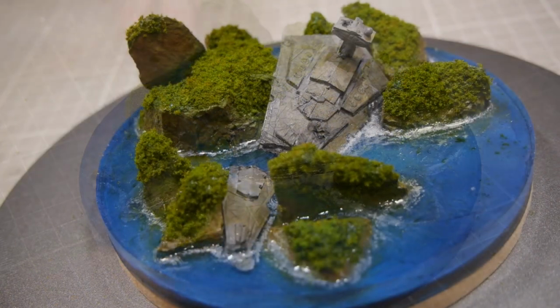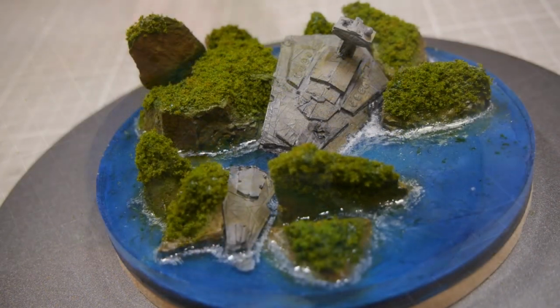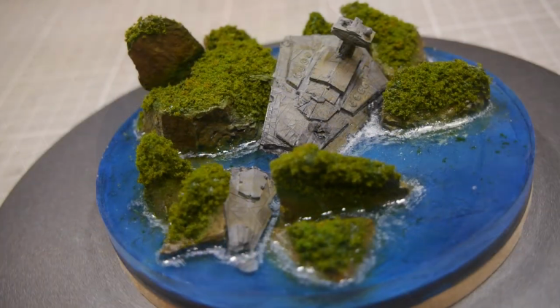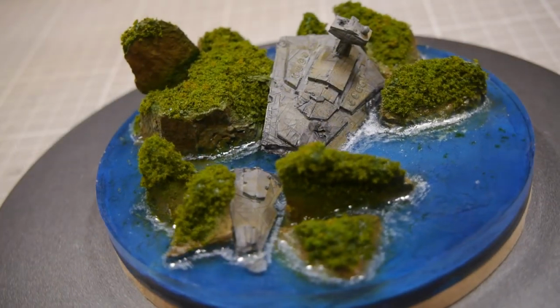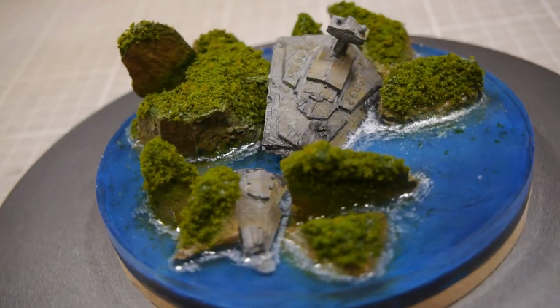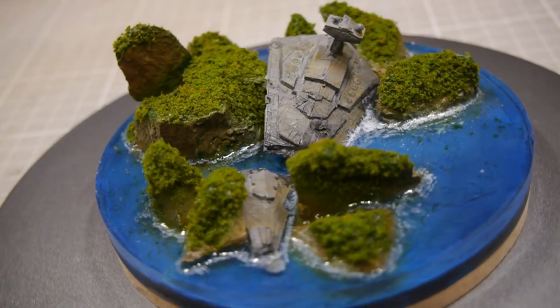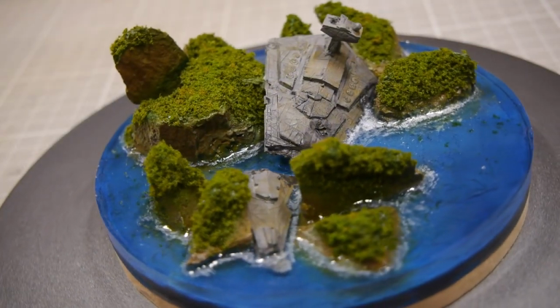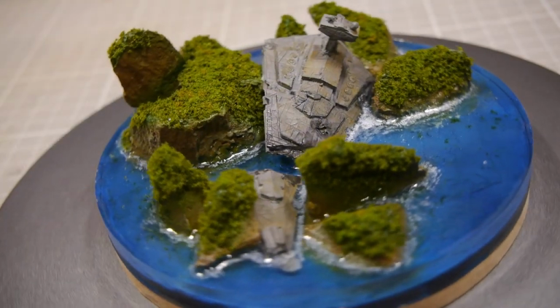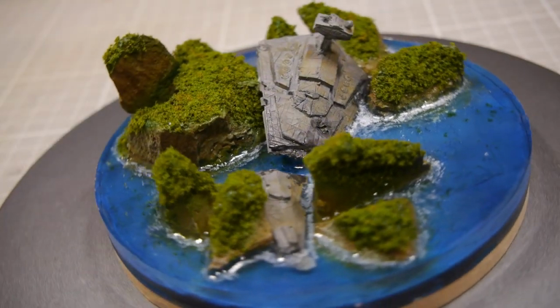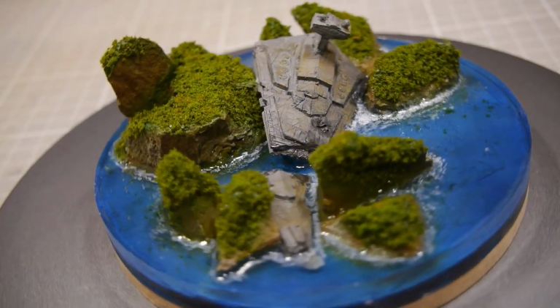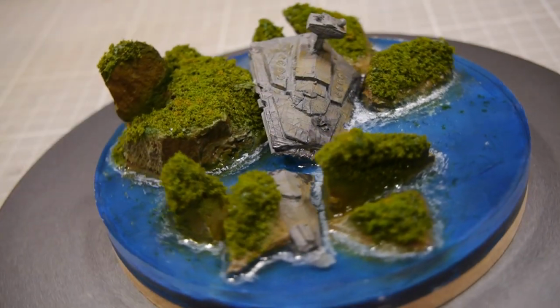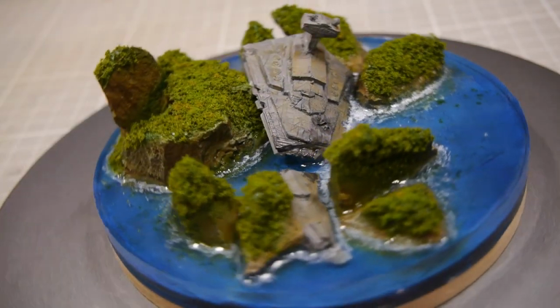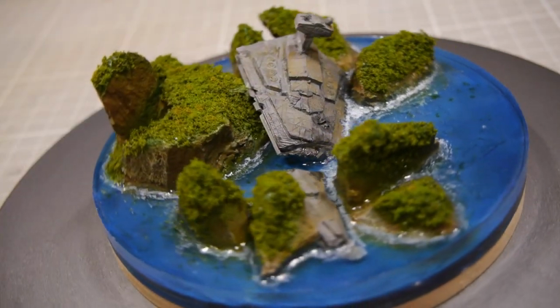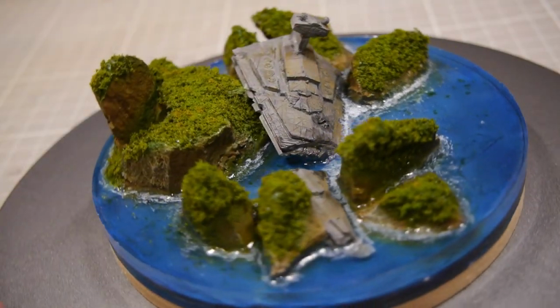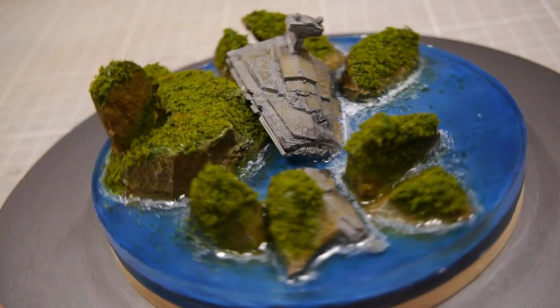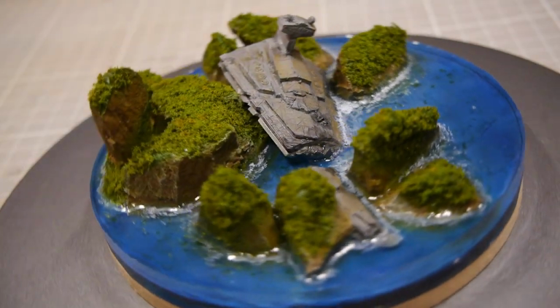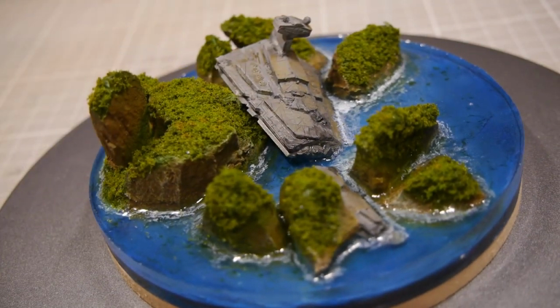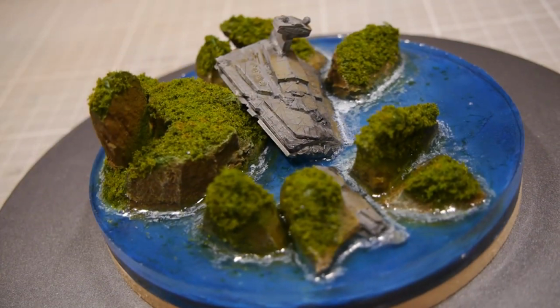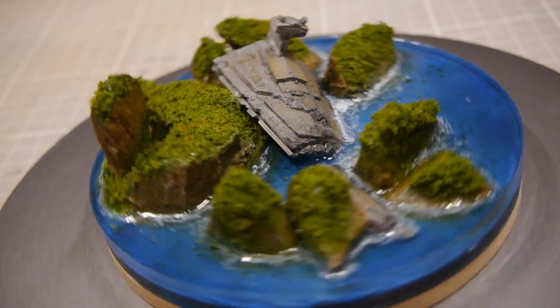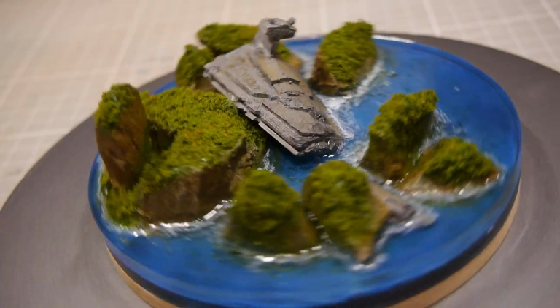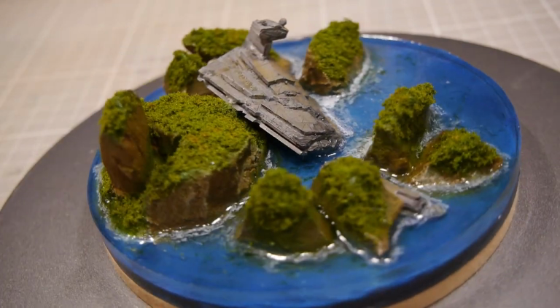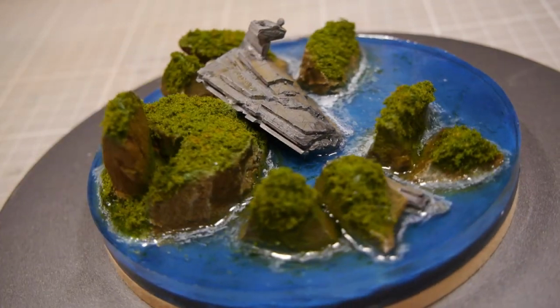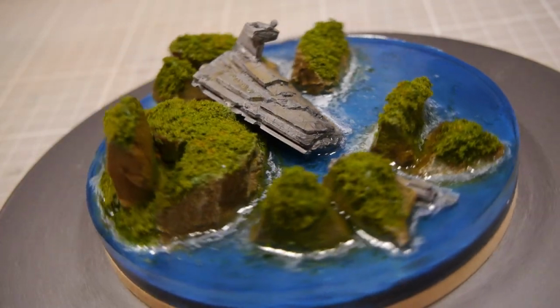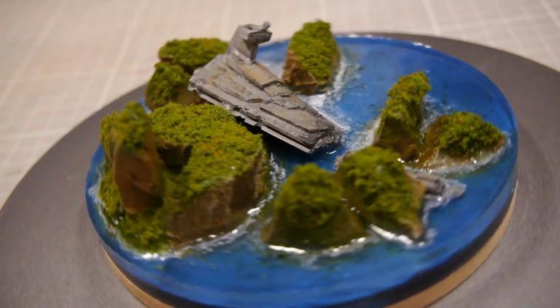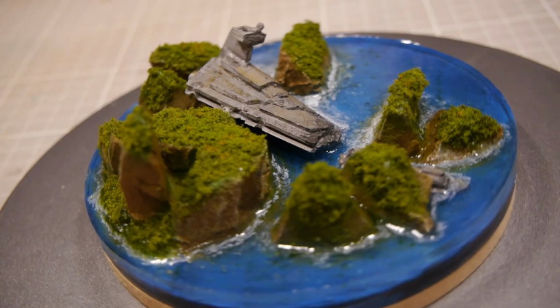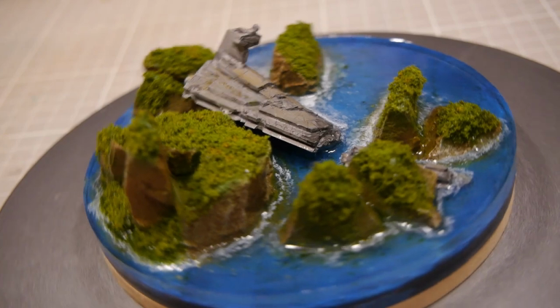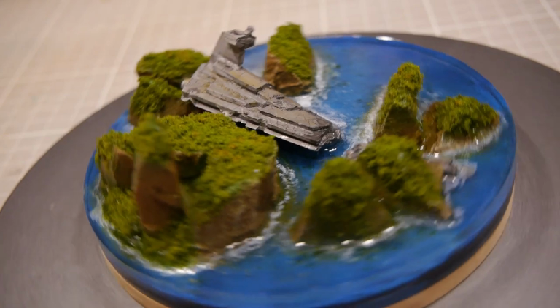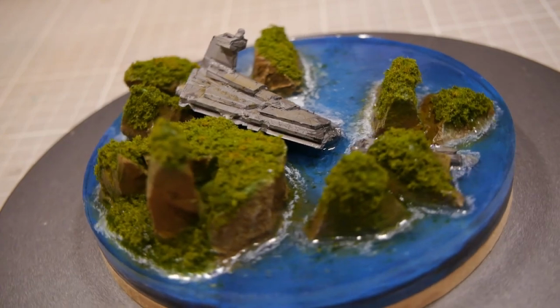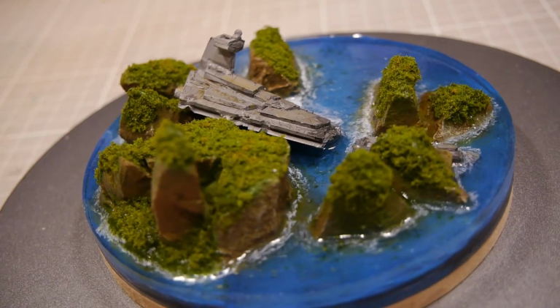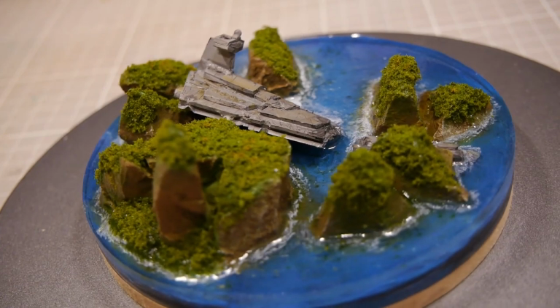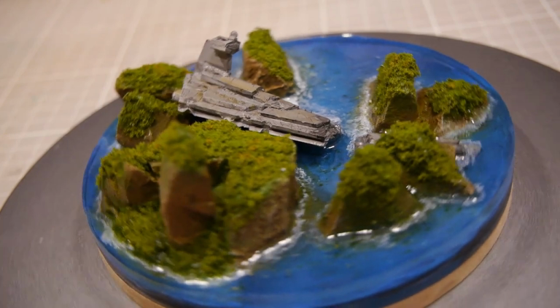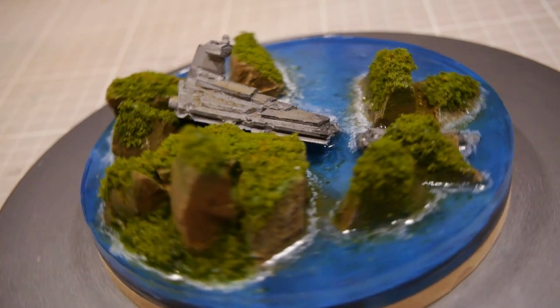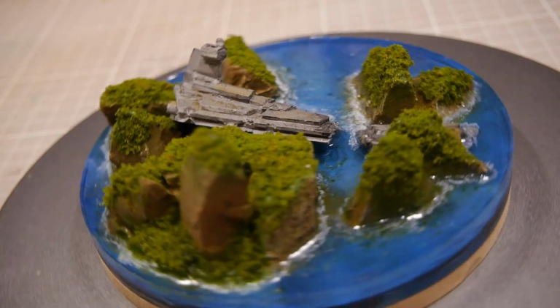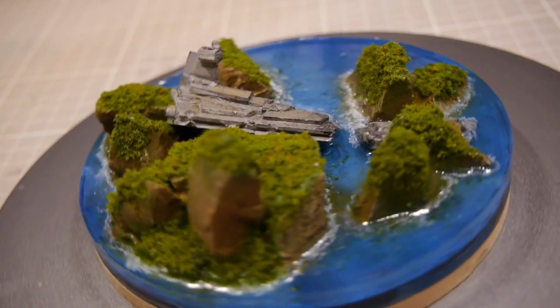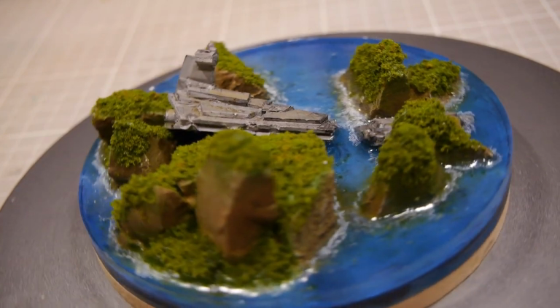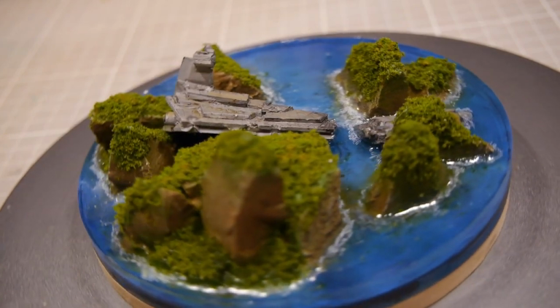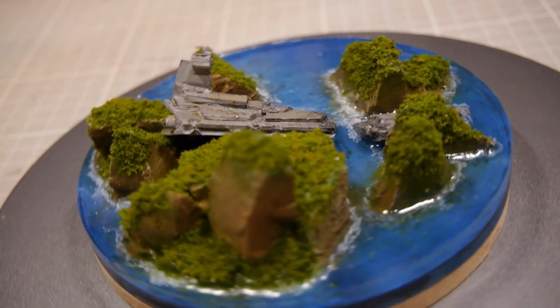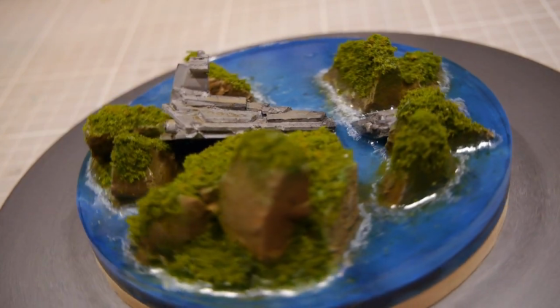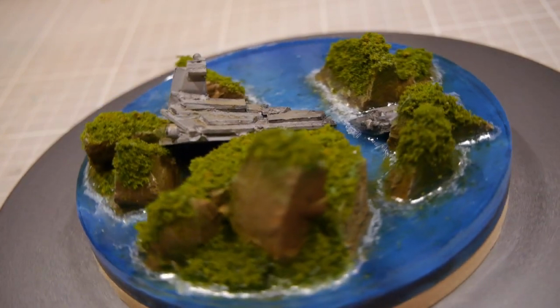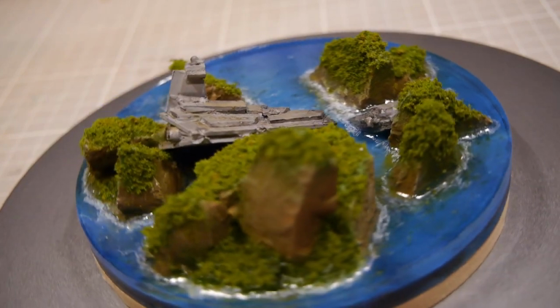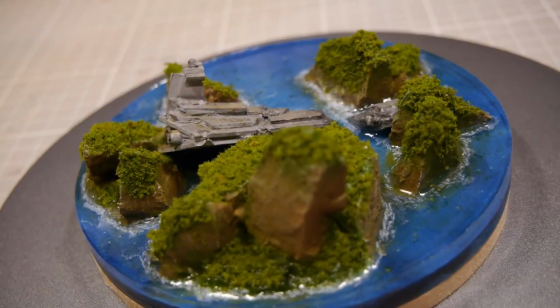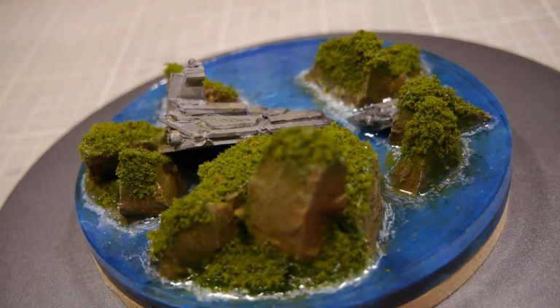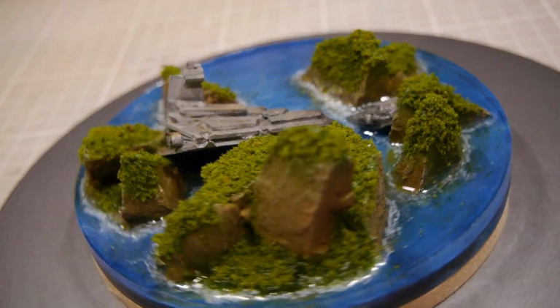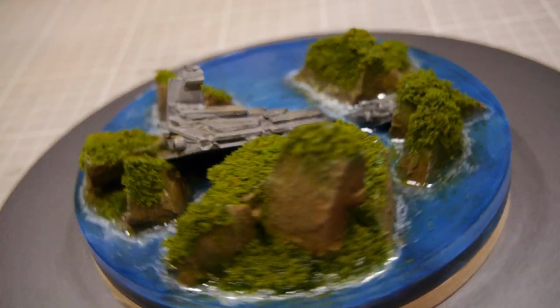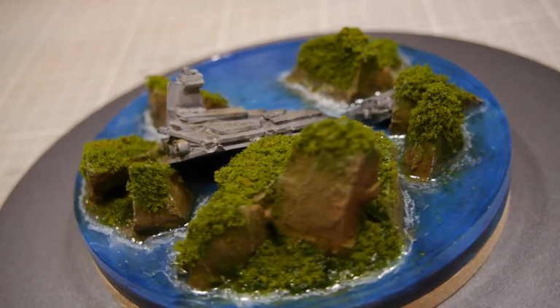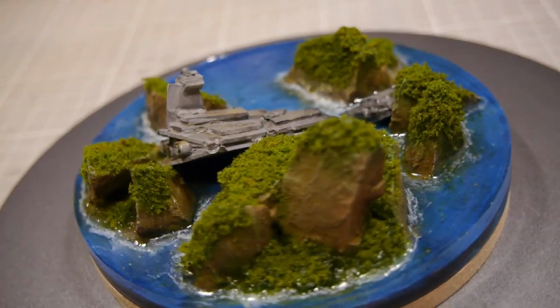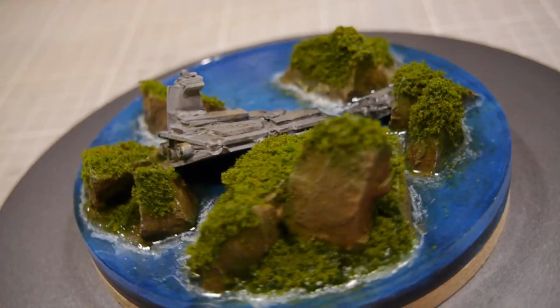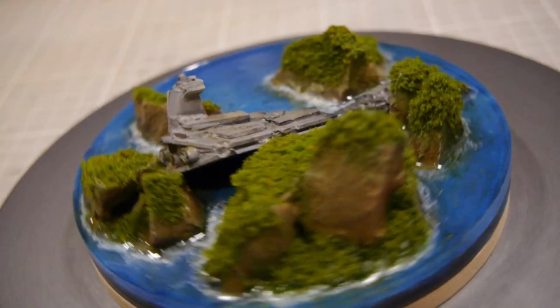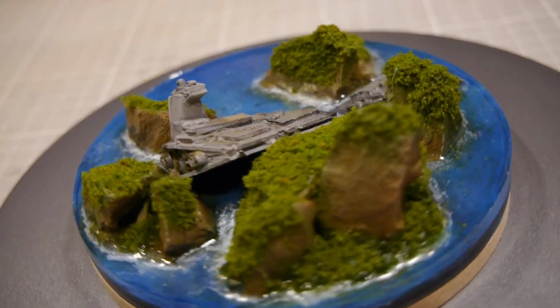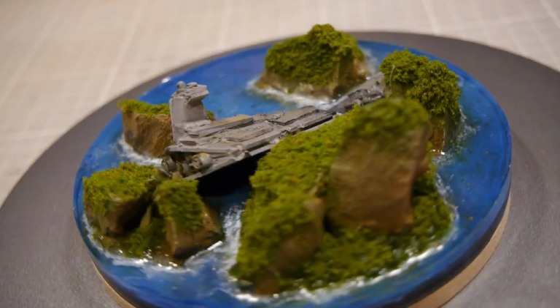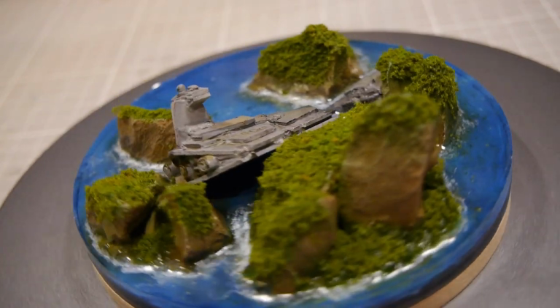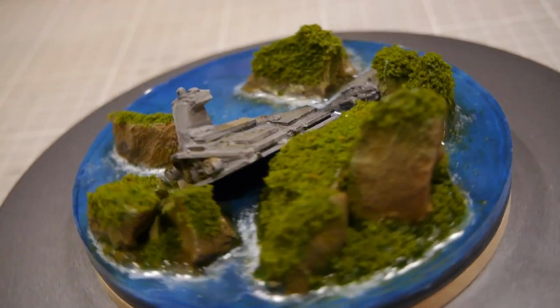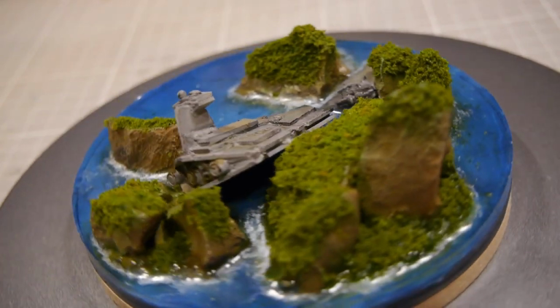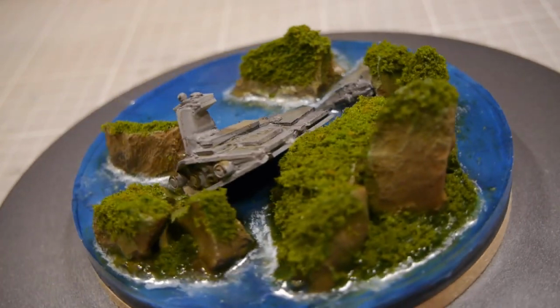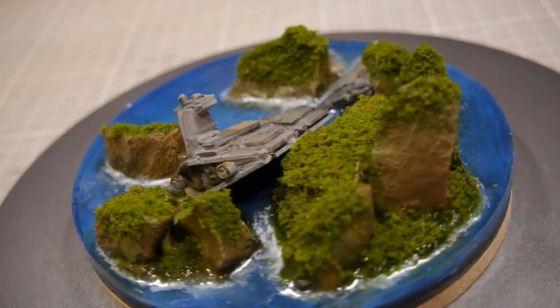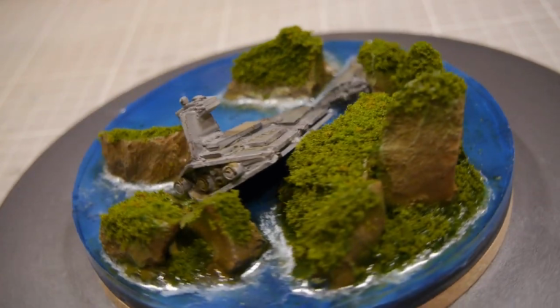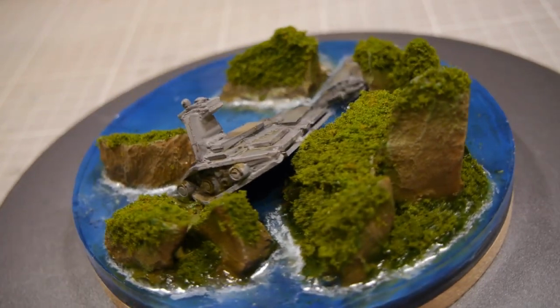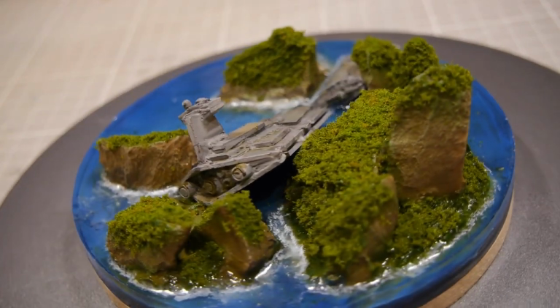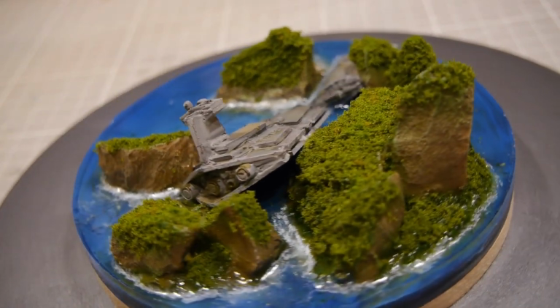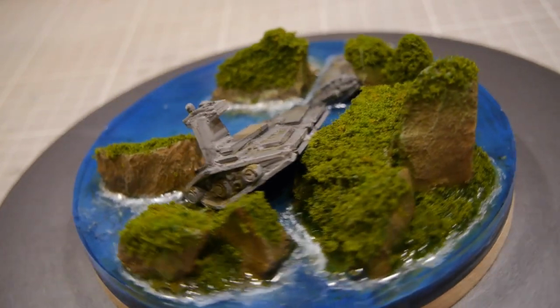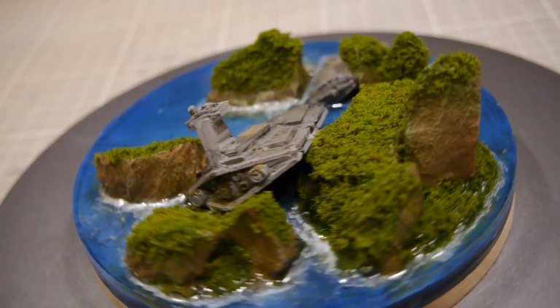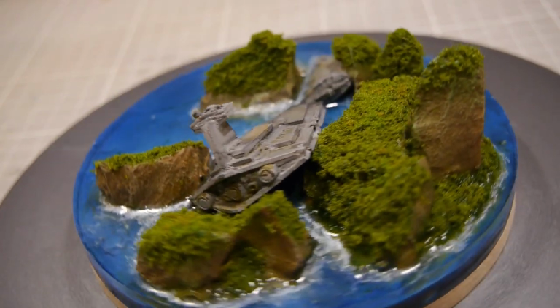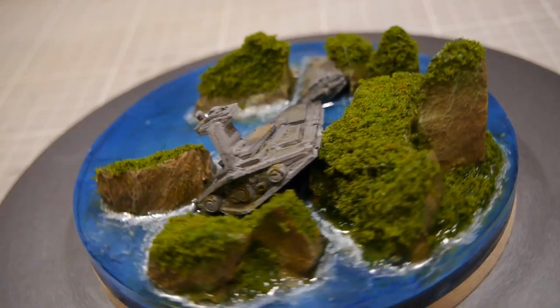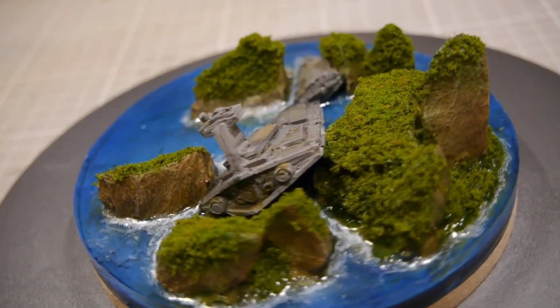But with that we're finished, and that is our smashed Imperial Star Destroyer in a tropical paradise.